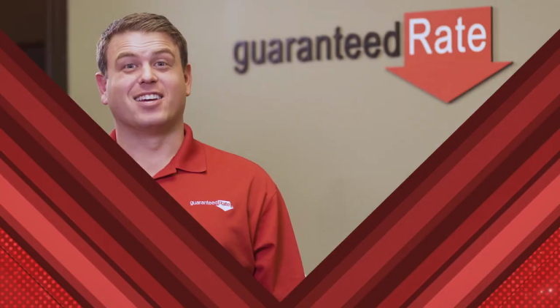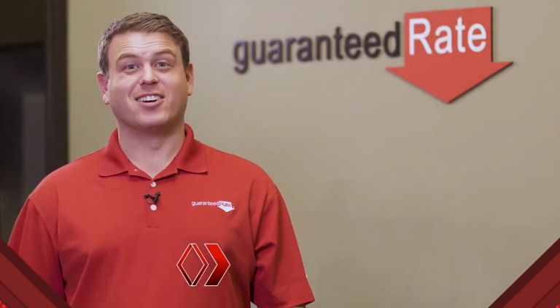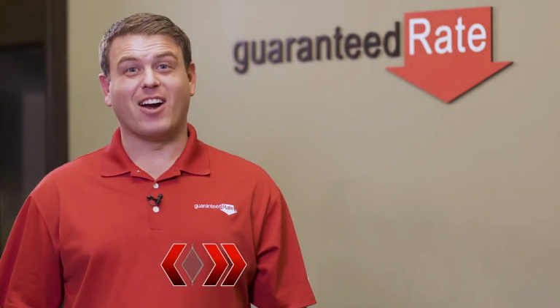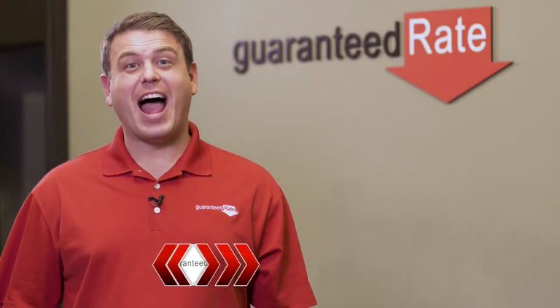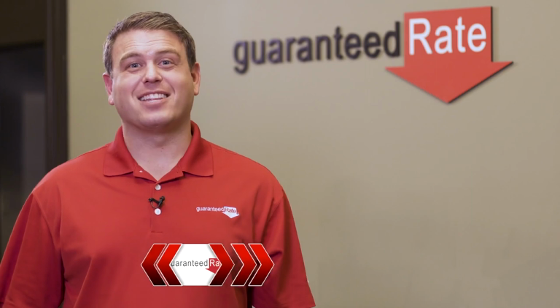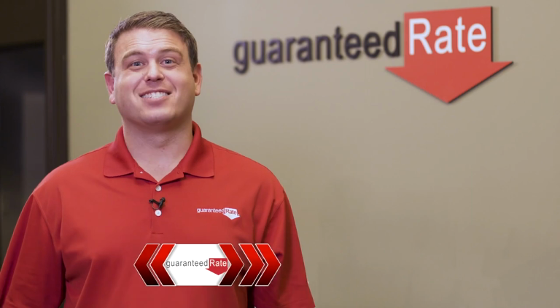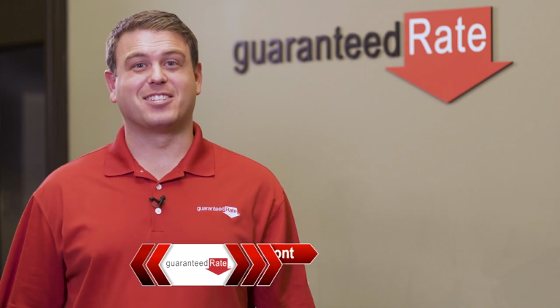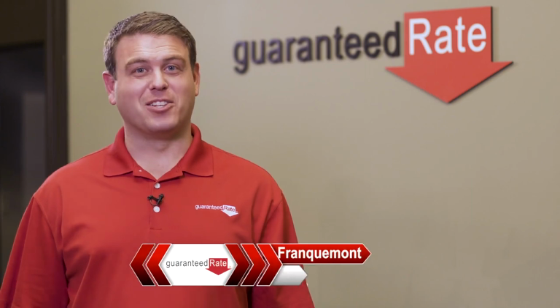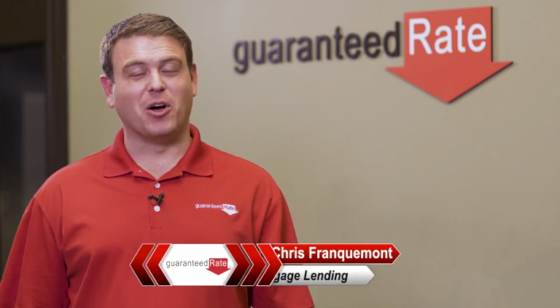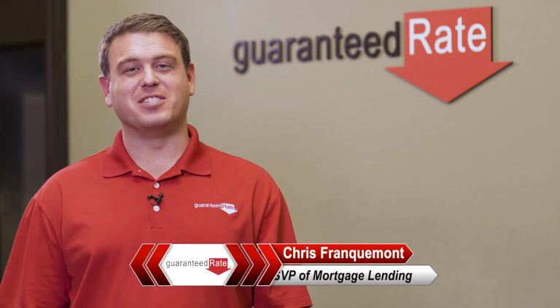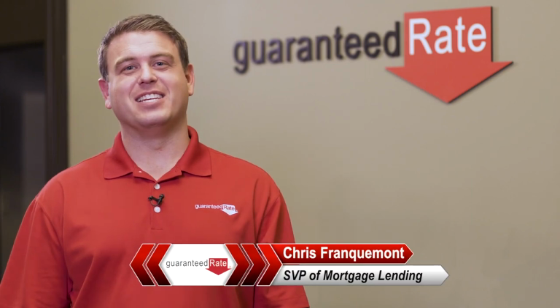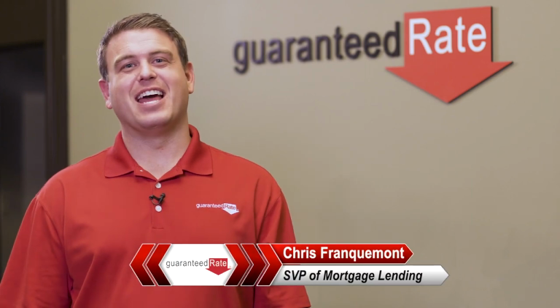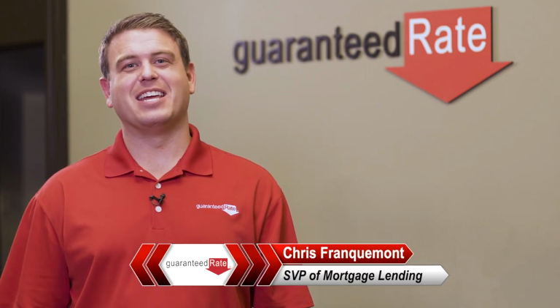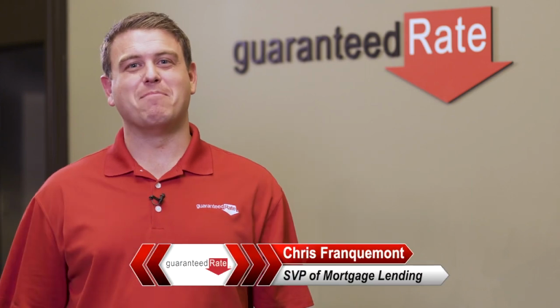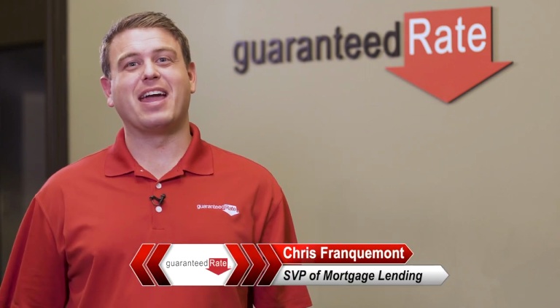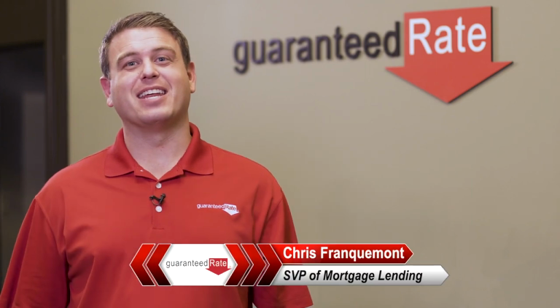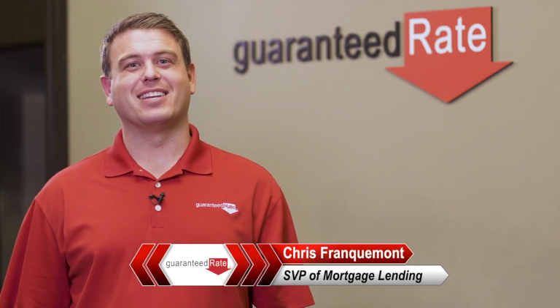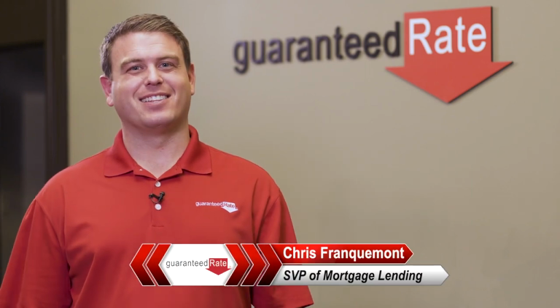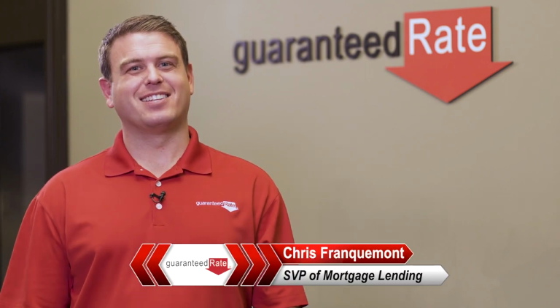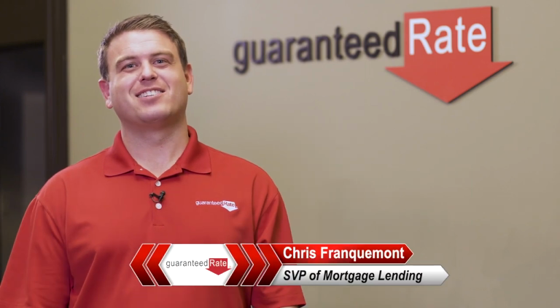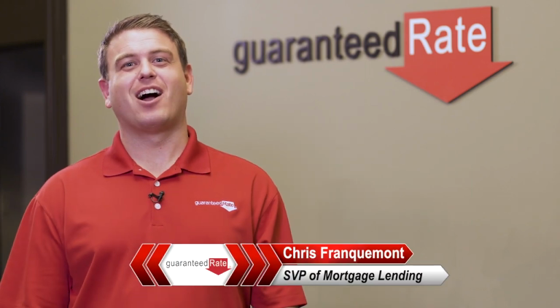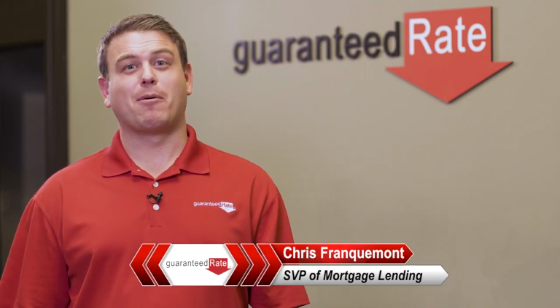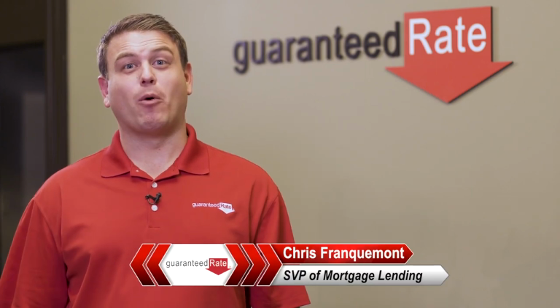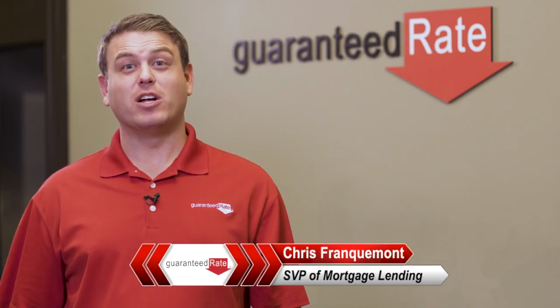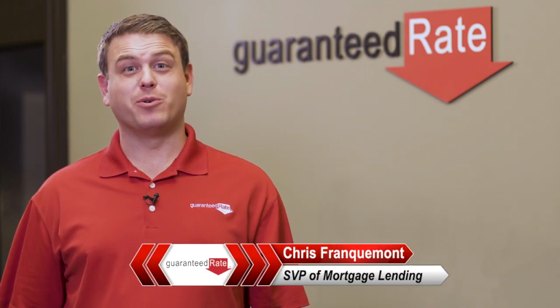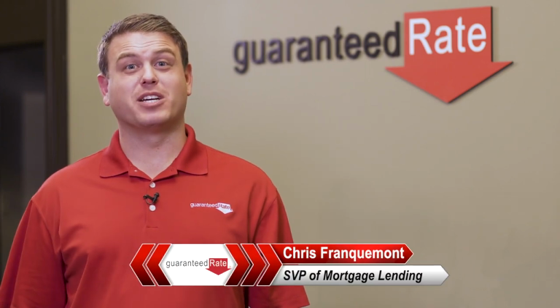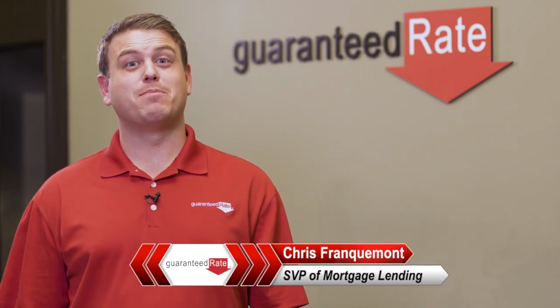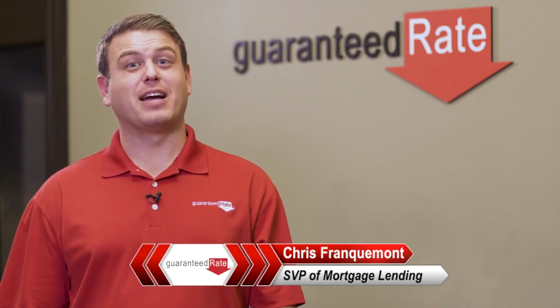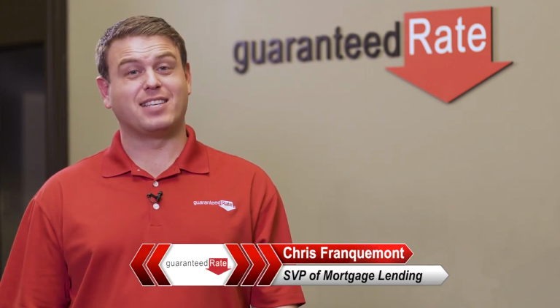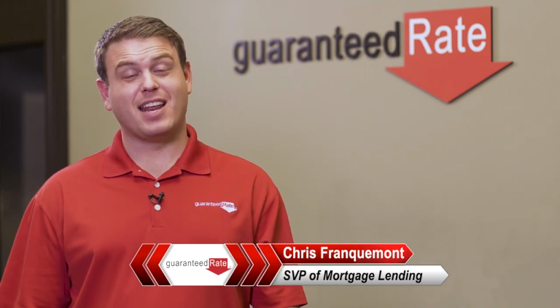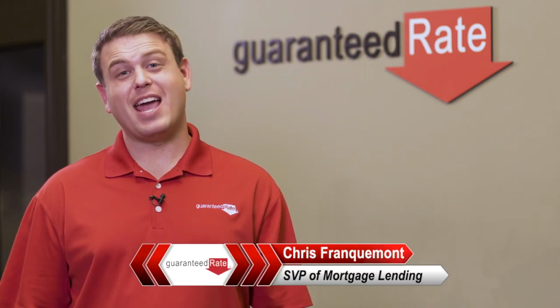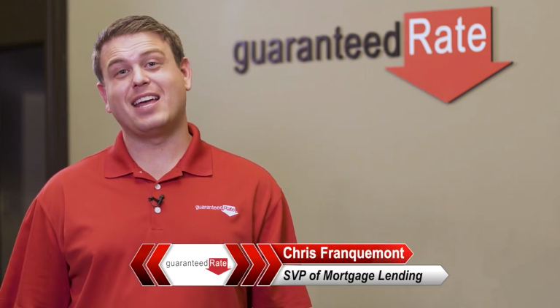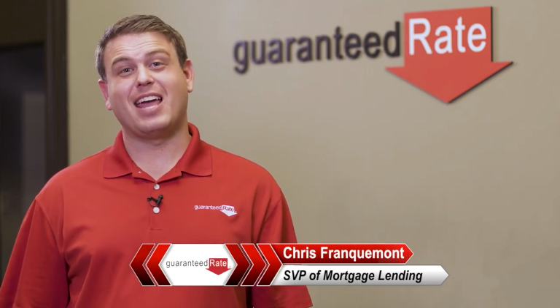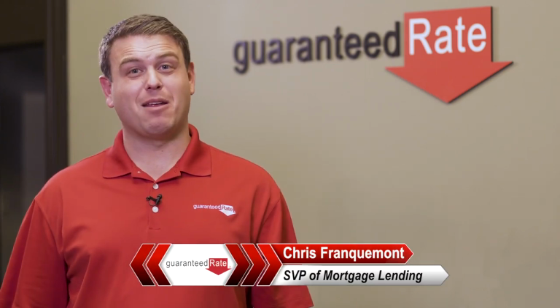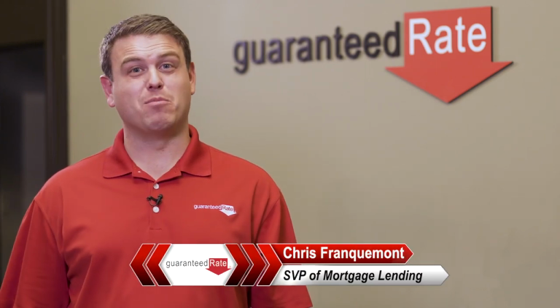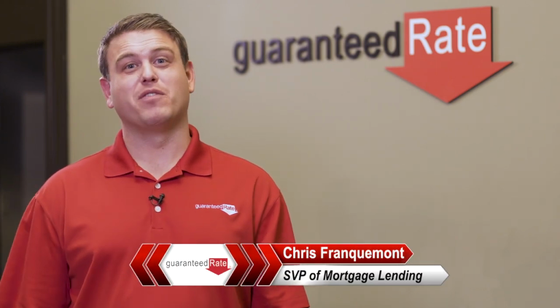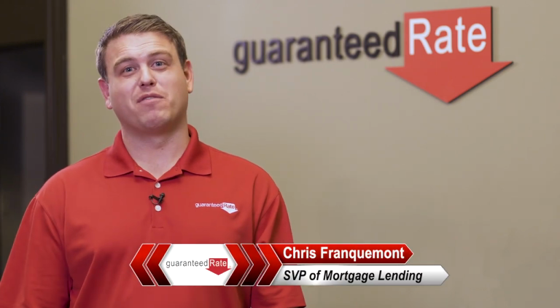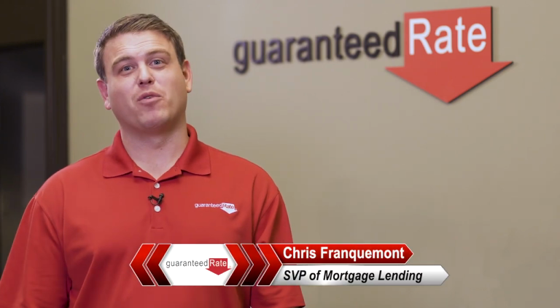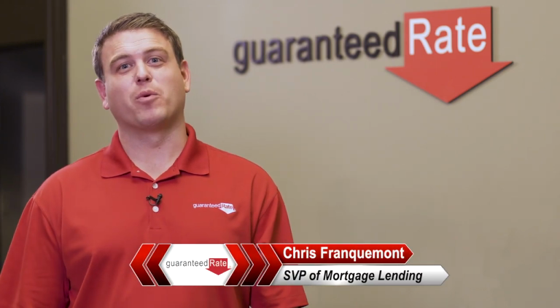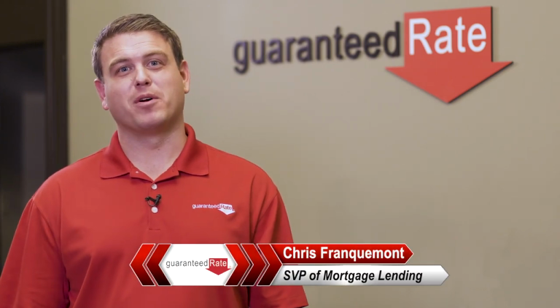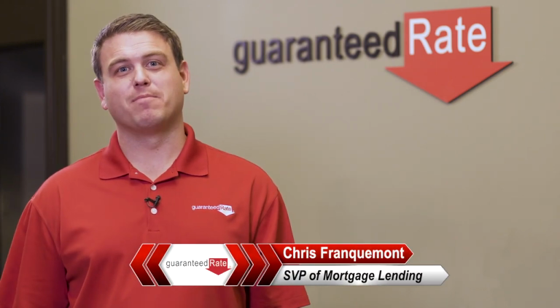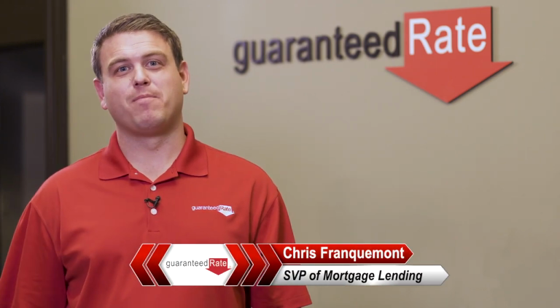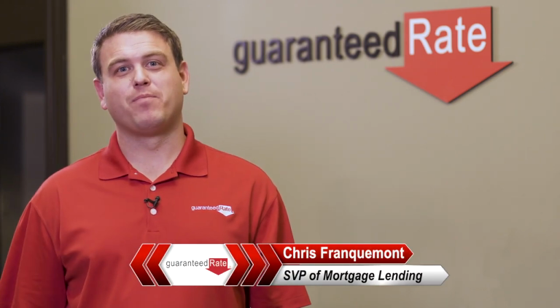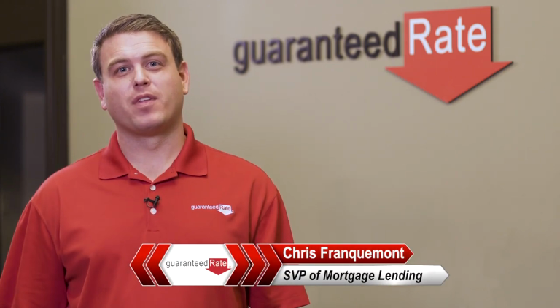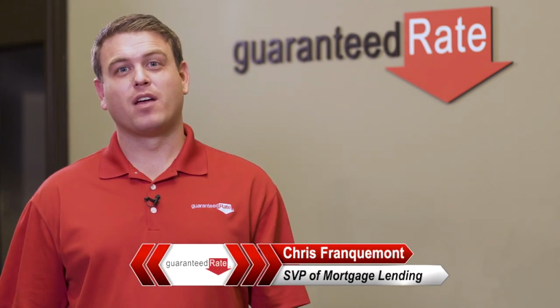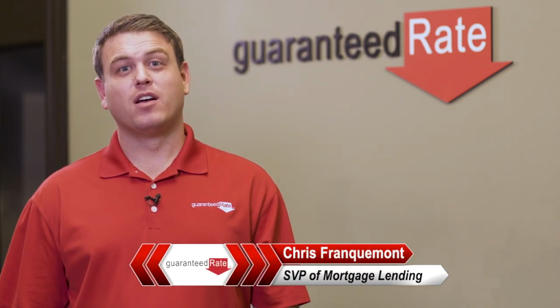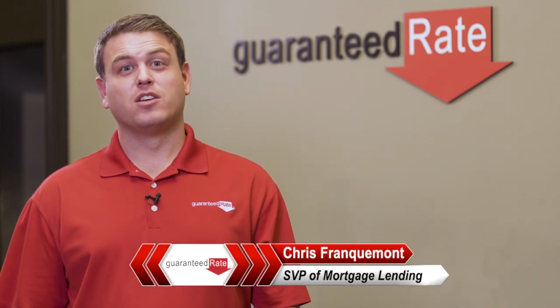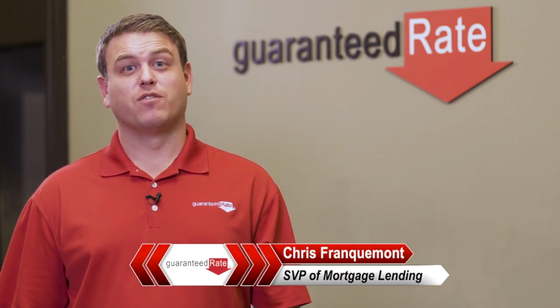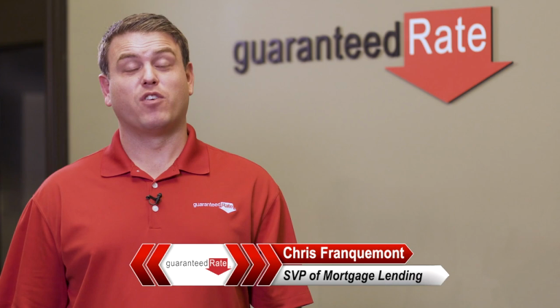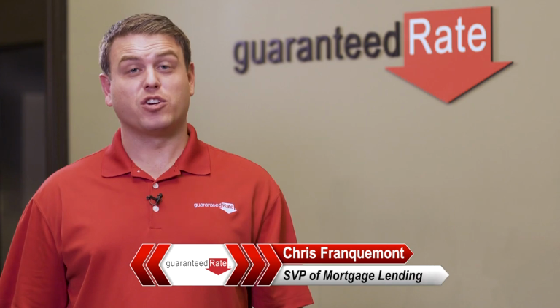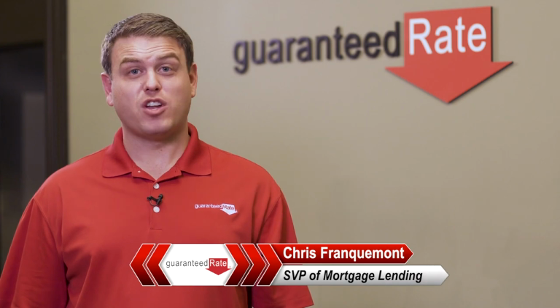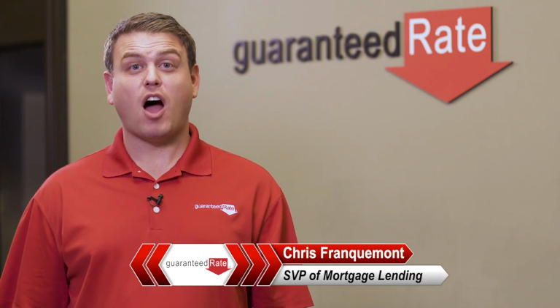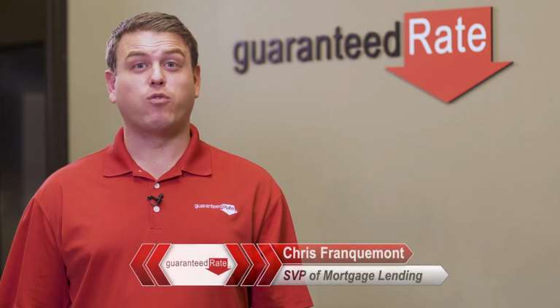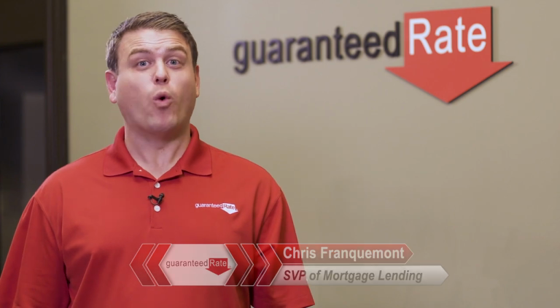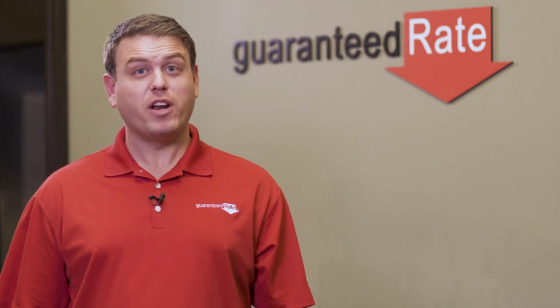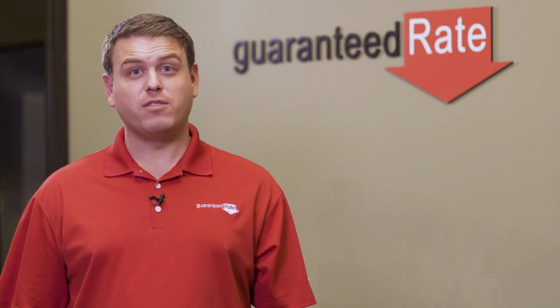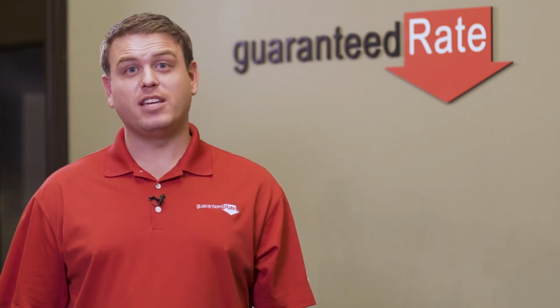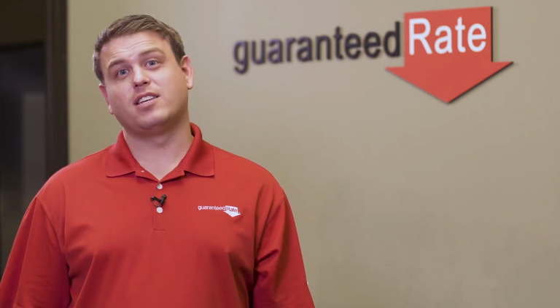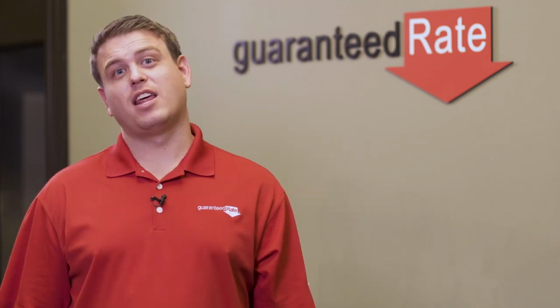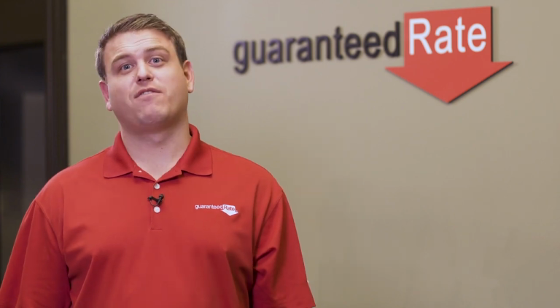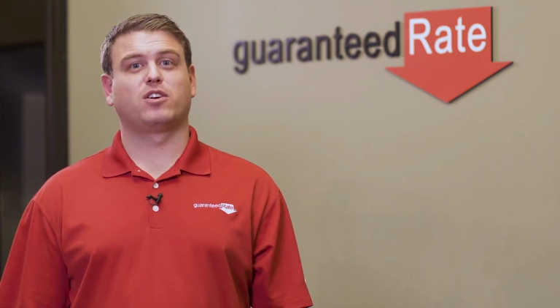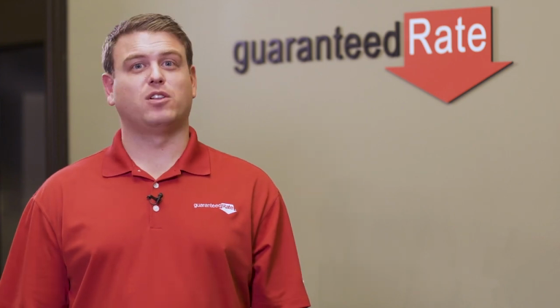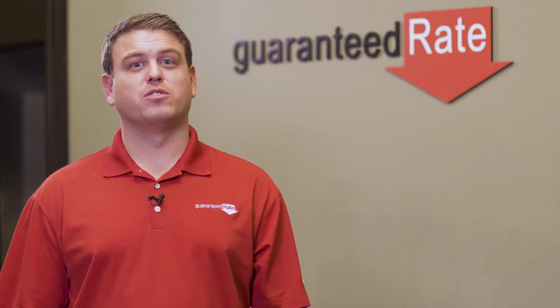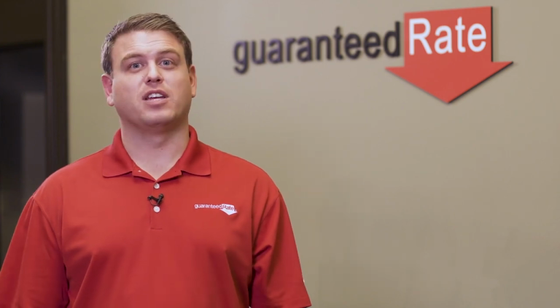Congrats, it's closing day — you made it. Let's talk about what to expect today and moving forward. First off, what do you need today for closing?